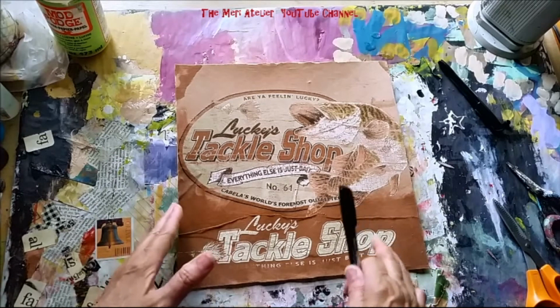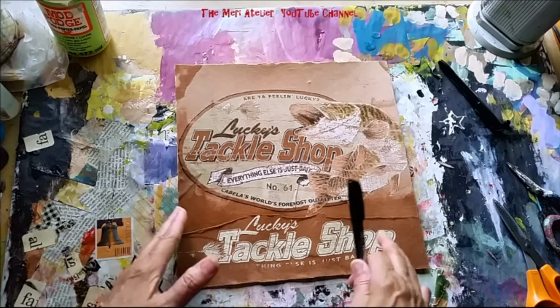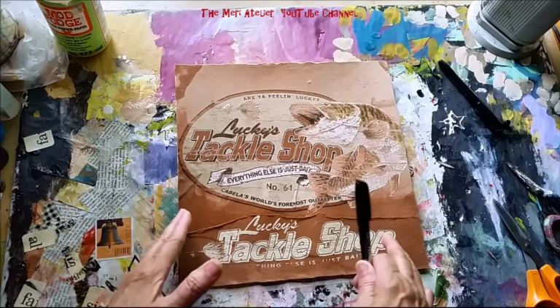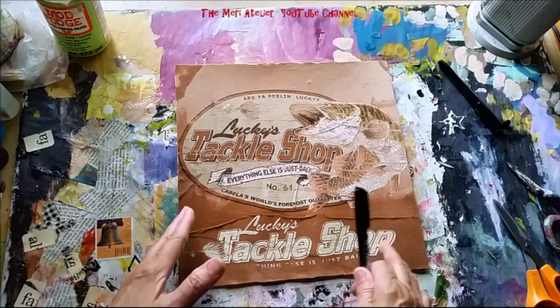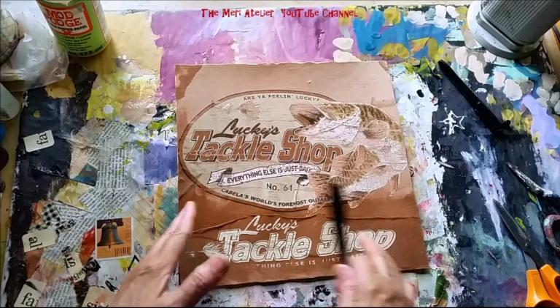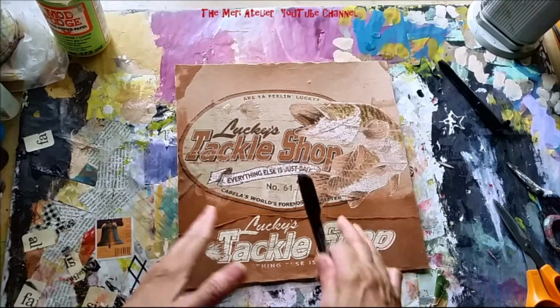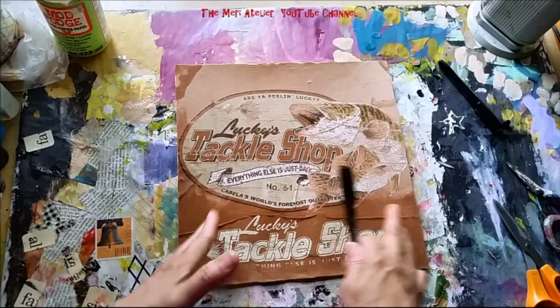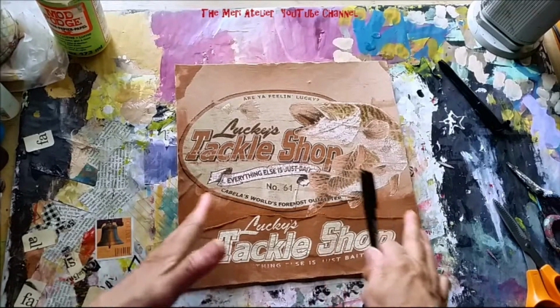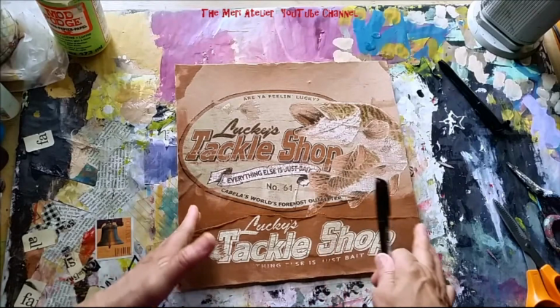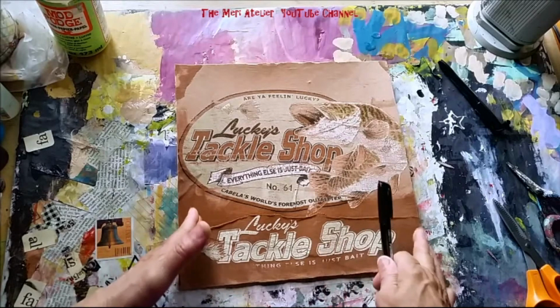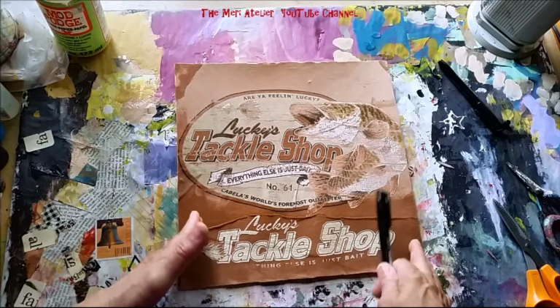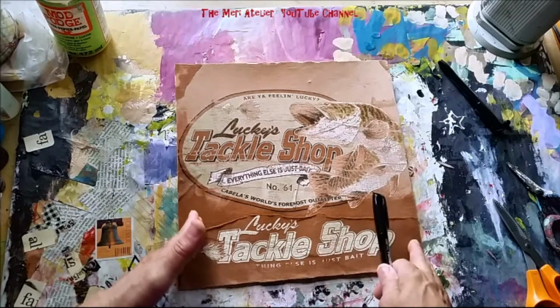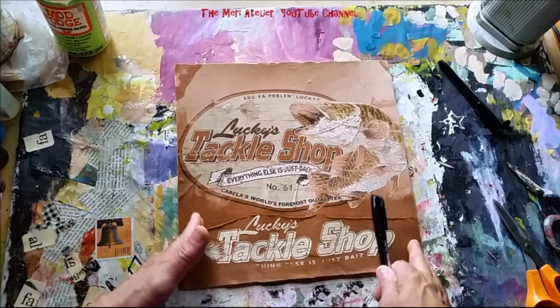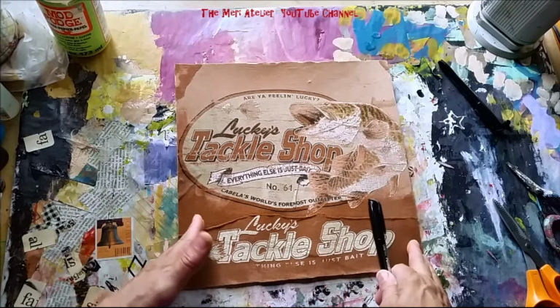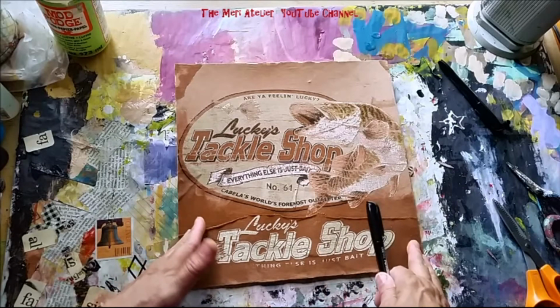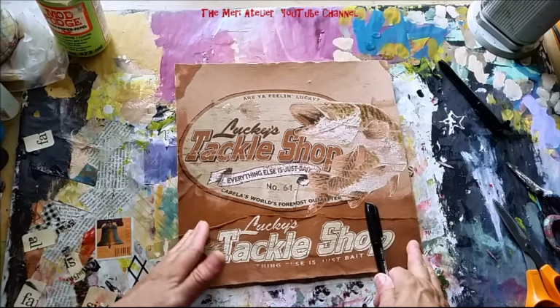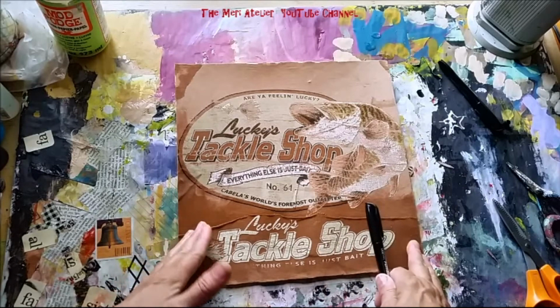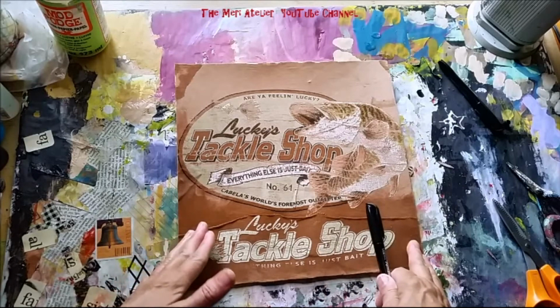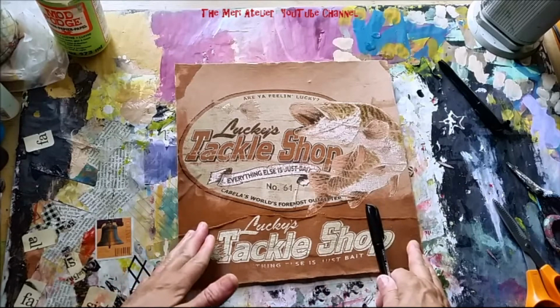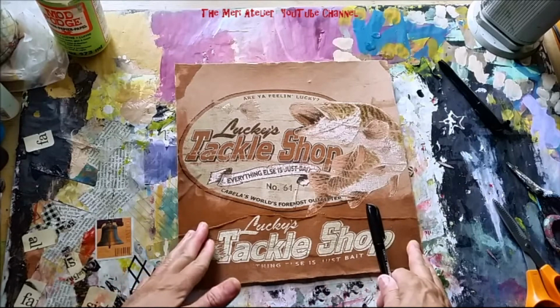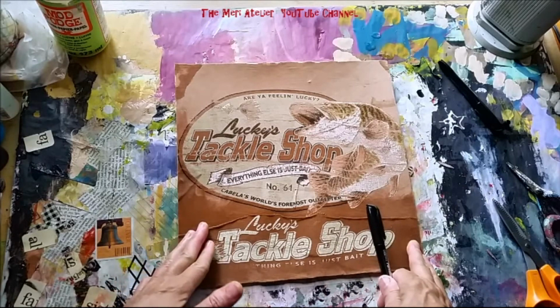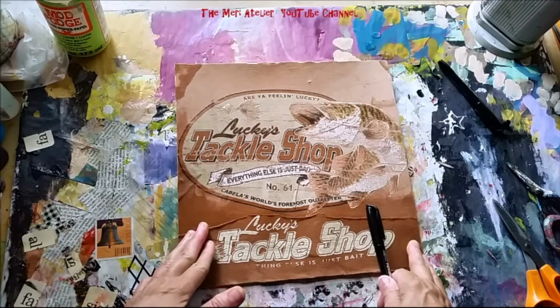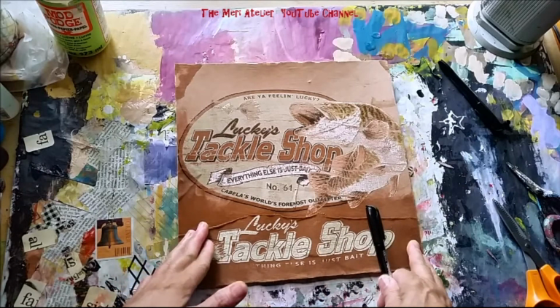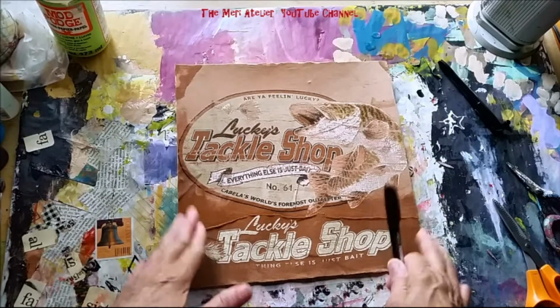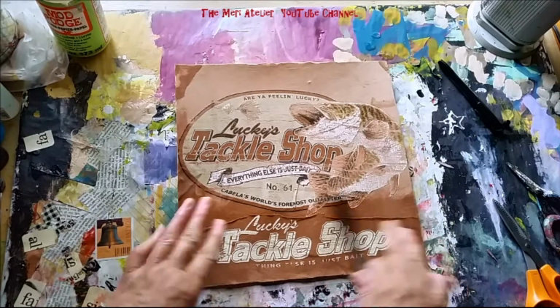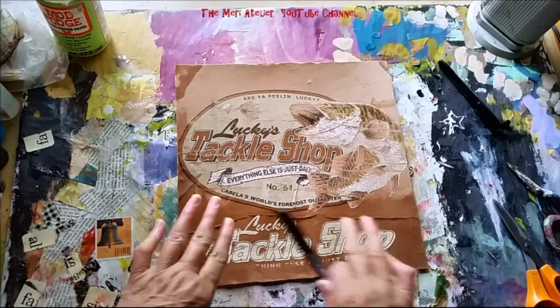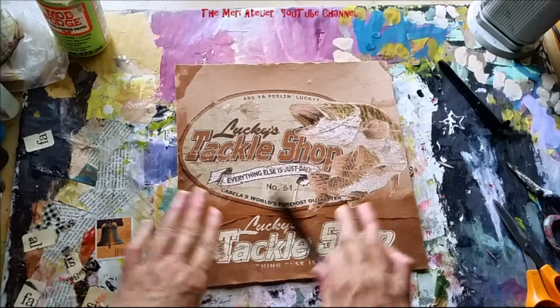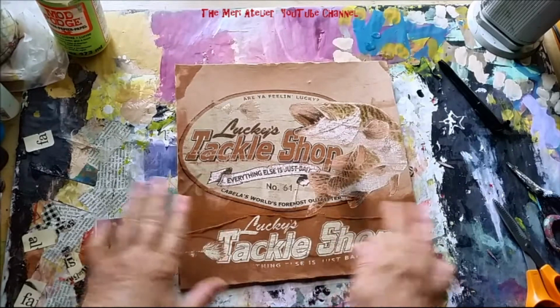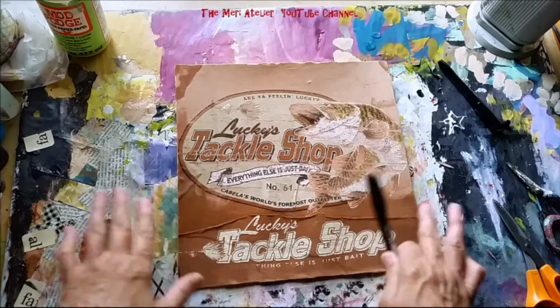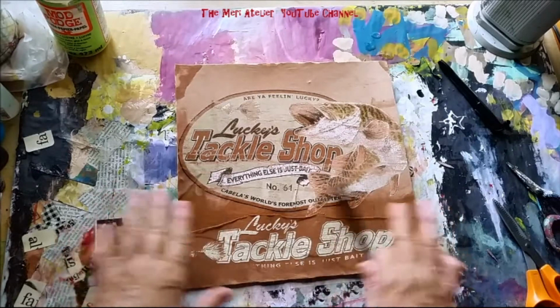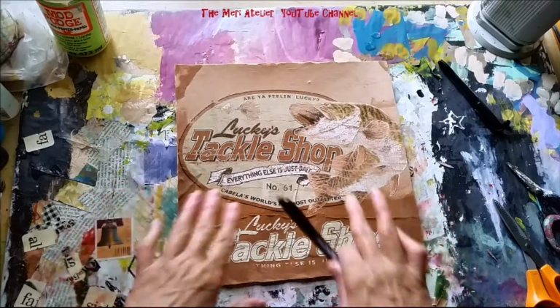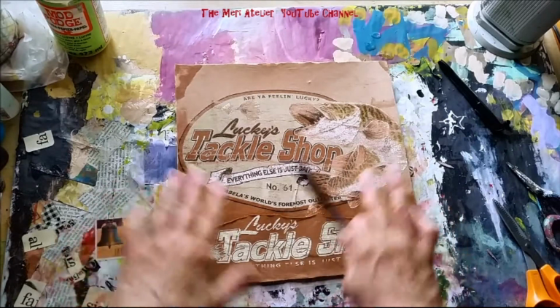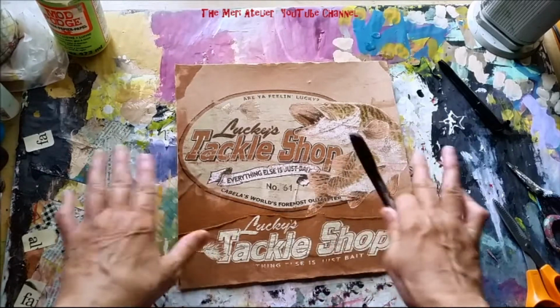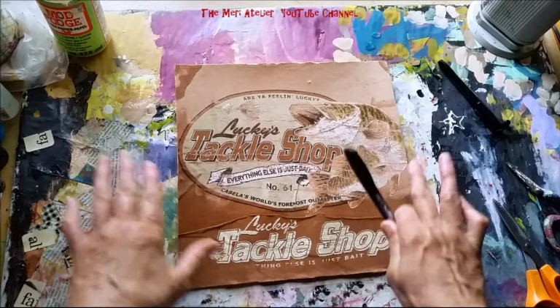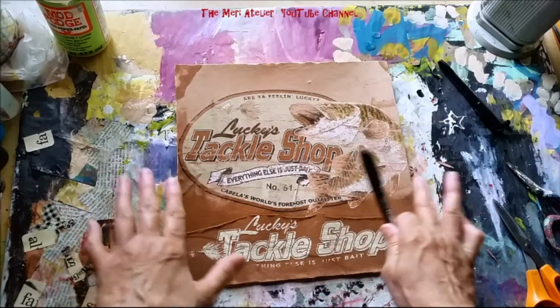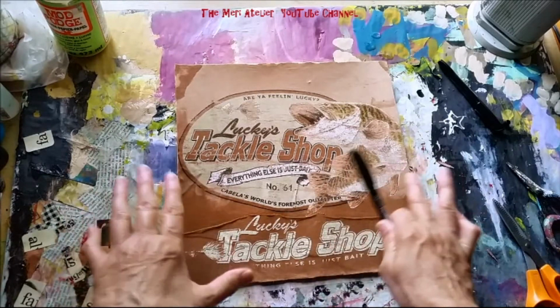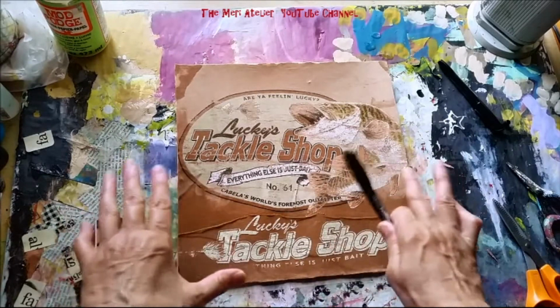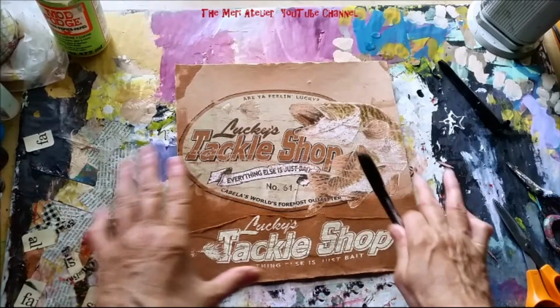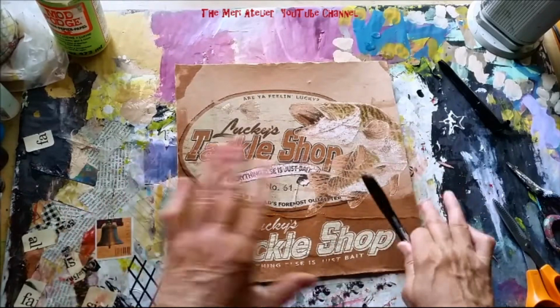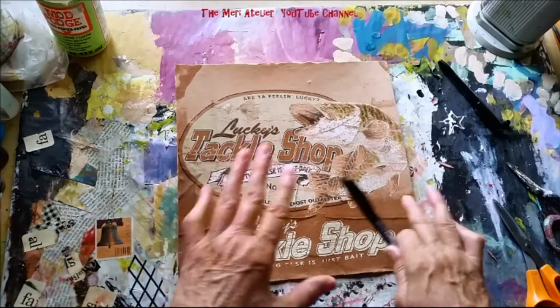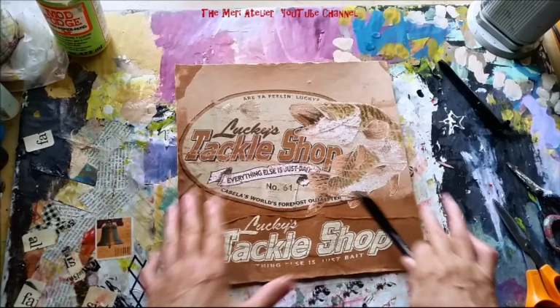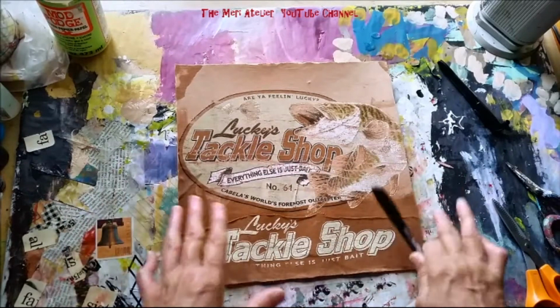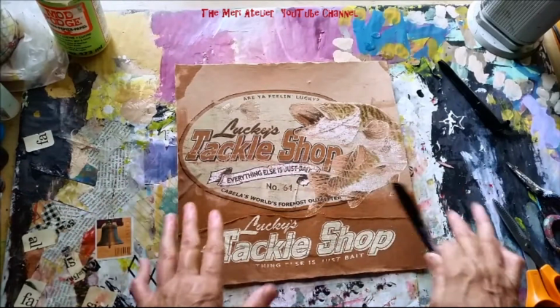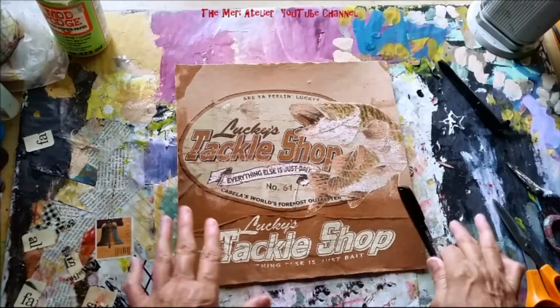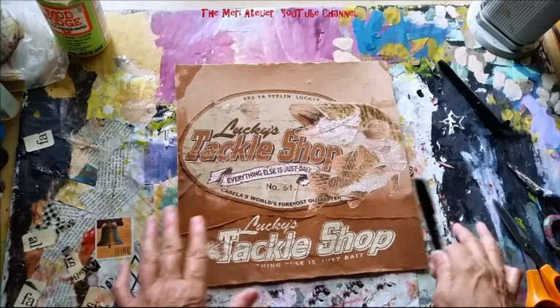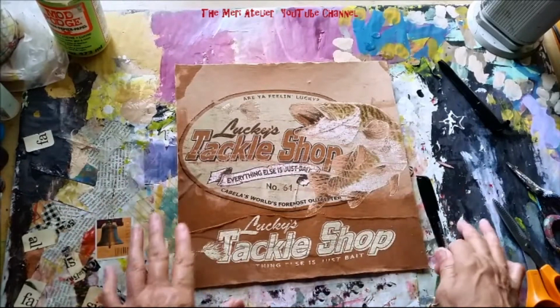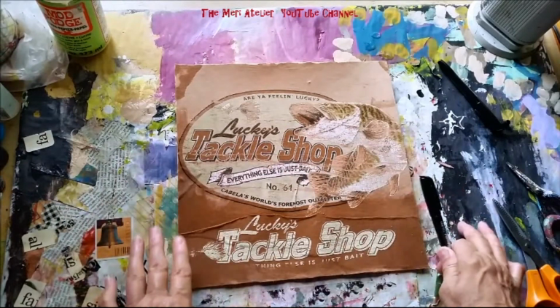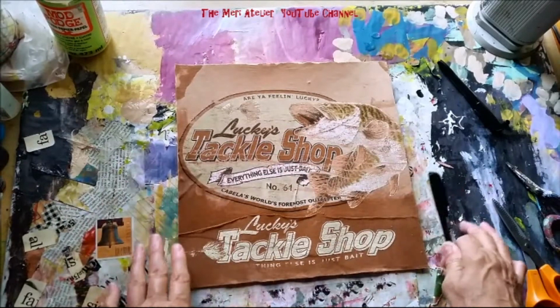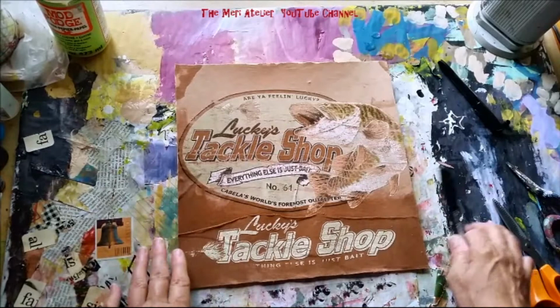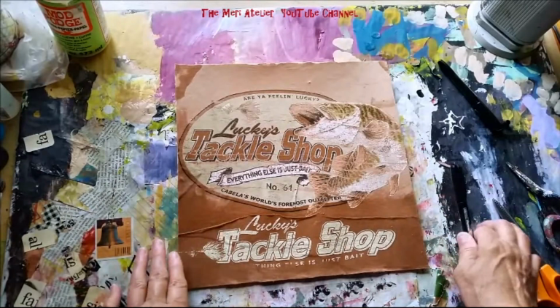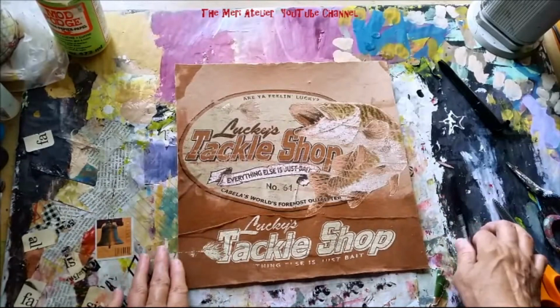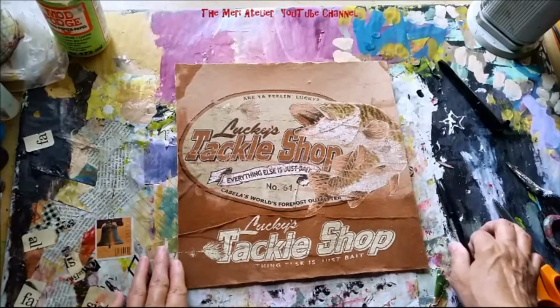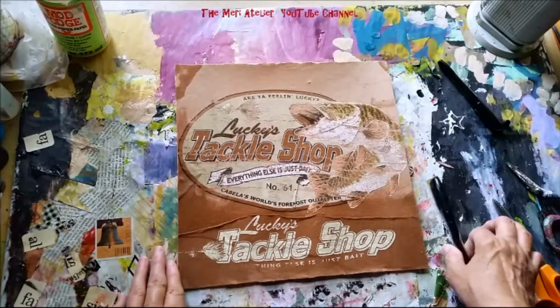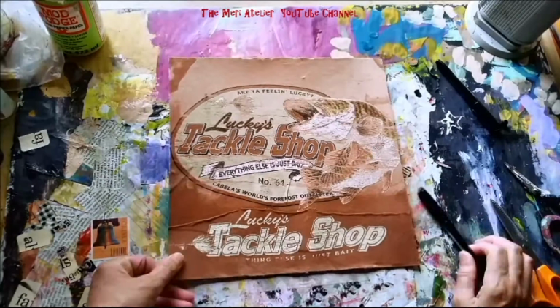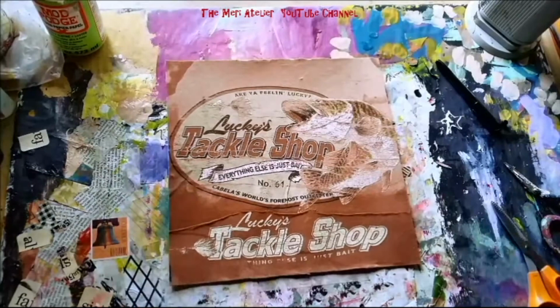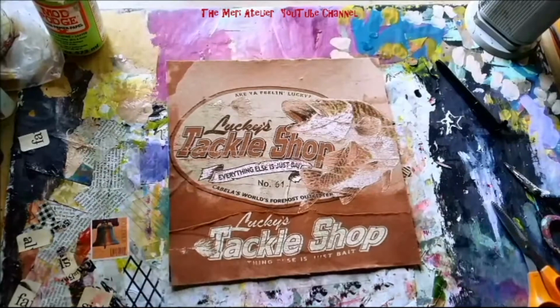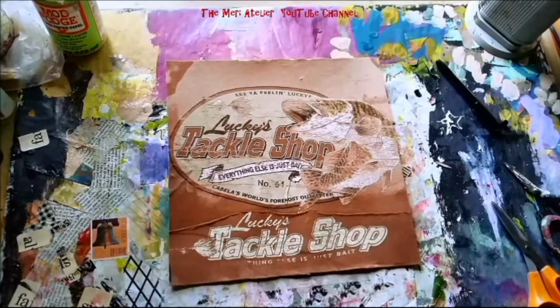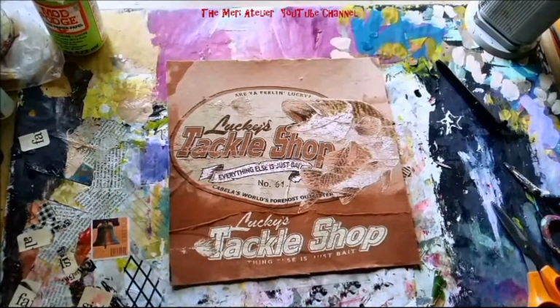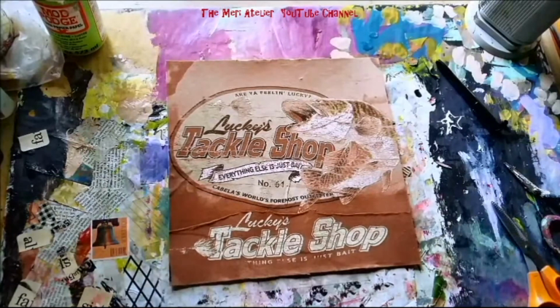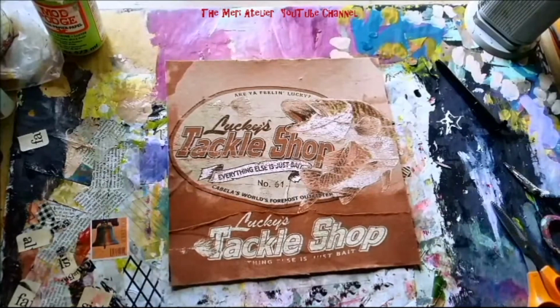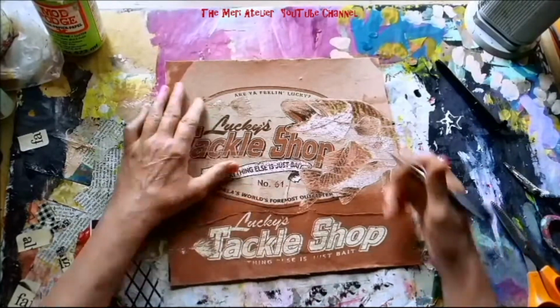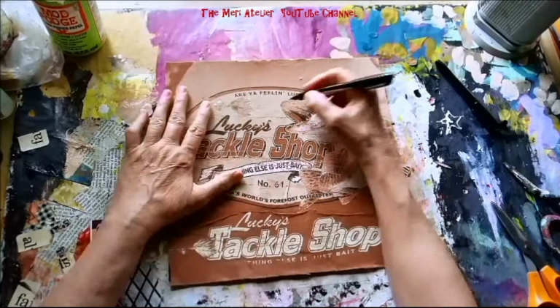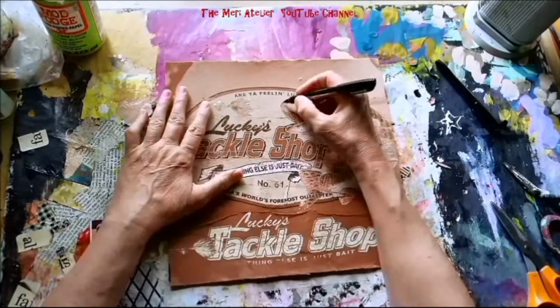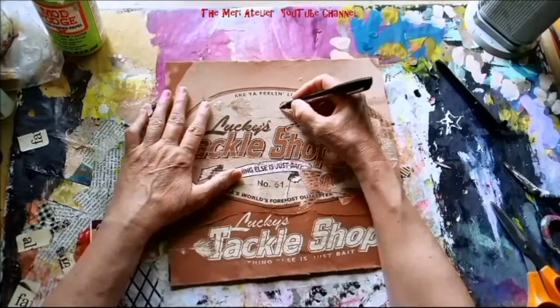I'm wanting to do just a little bit more to this page, but I don't want to destroy what's there either. So I'm thinking about where this is going to go.